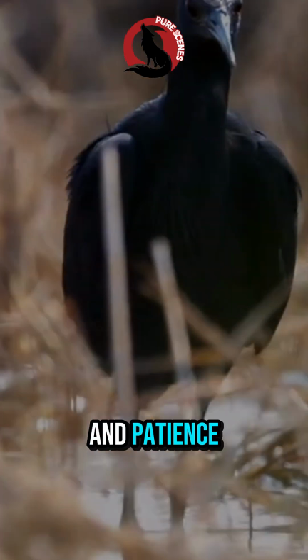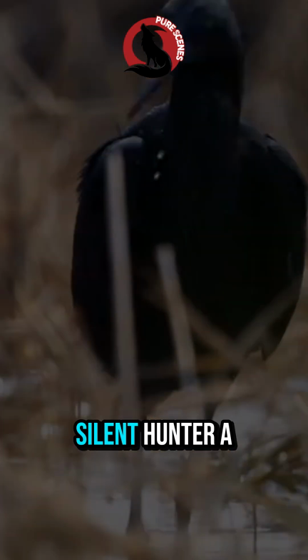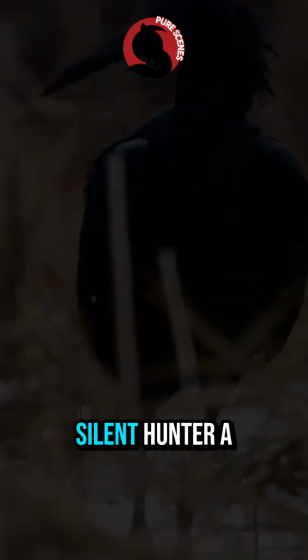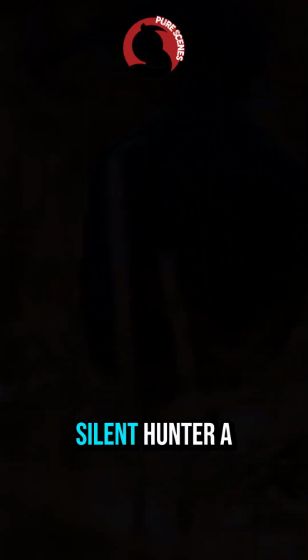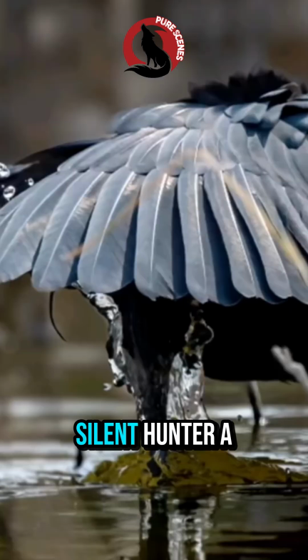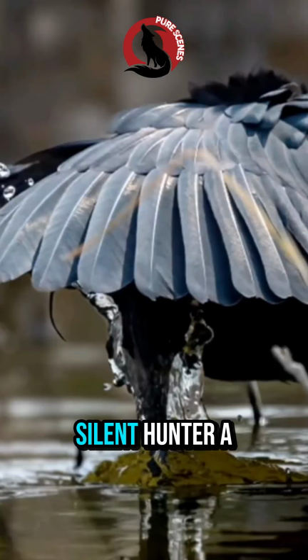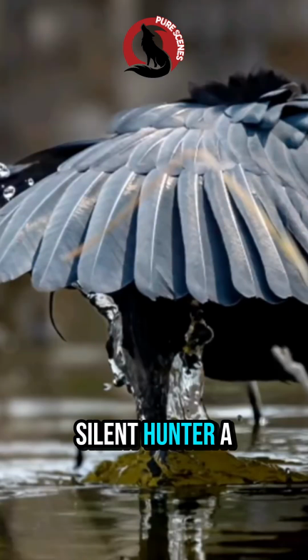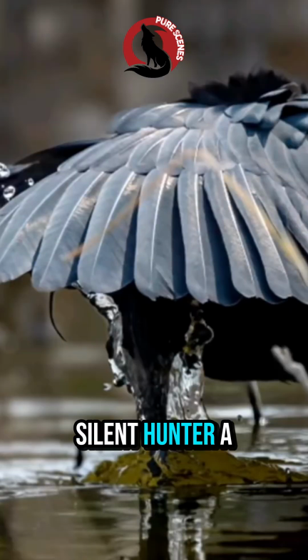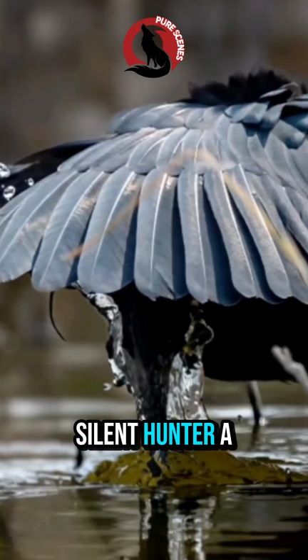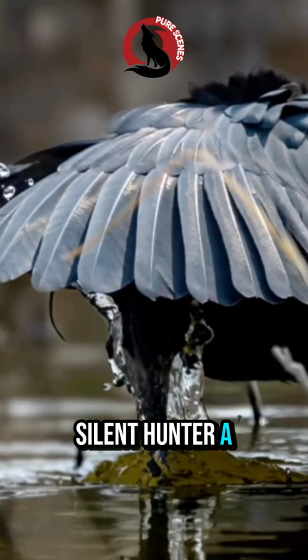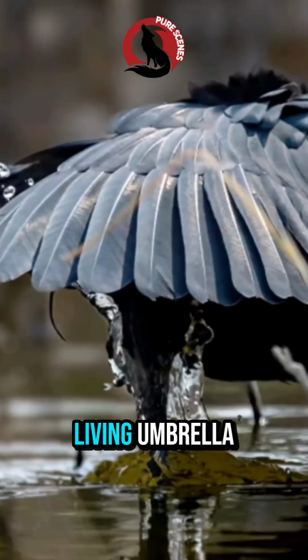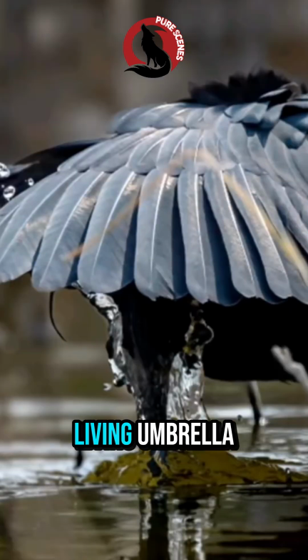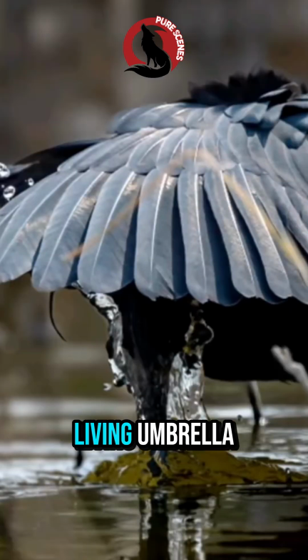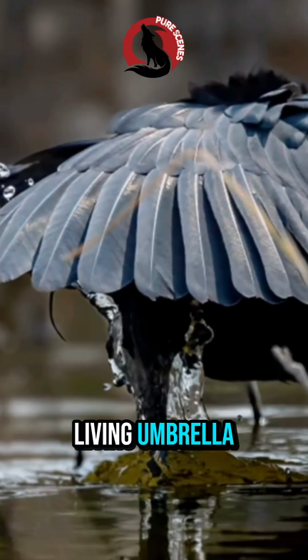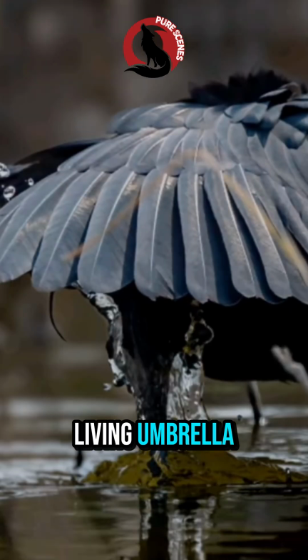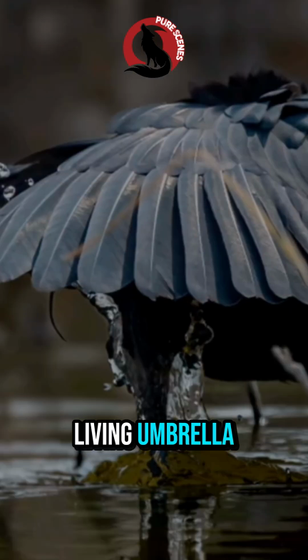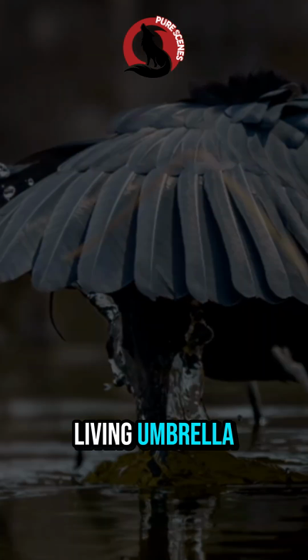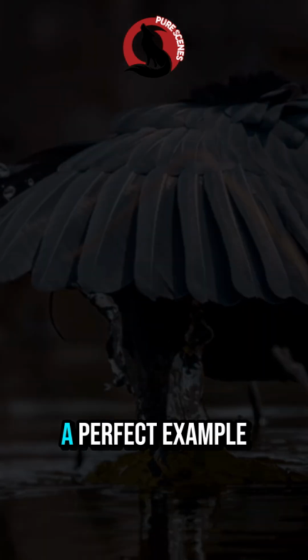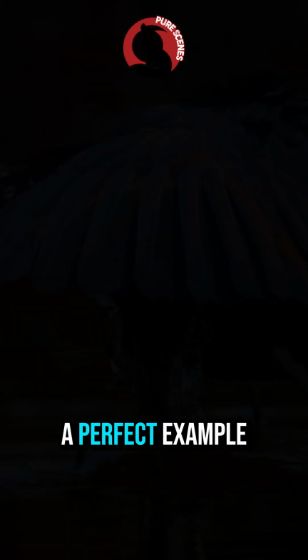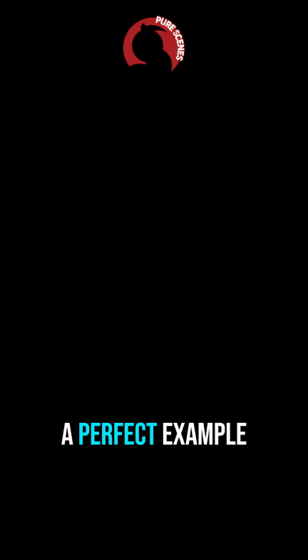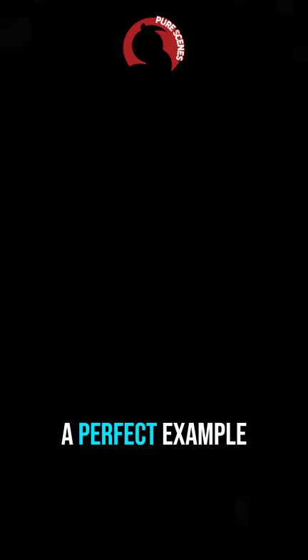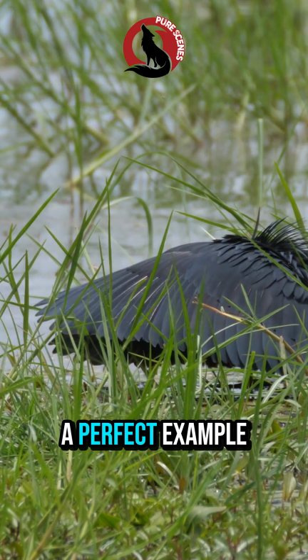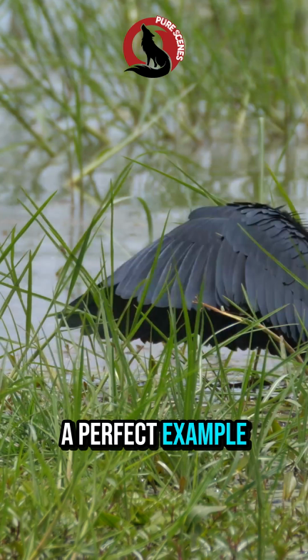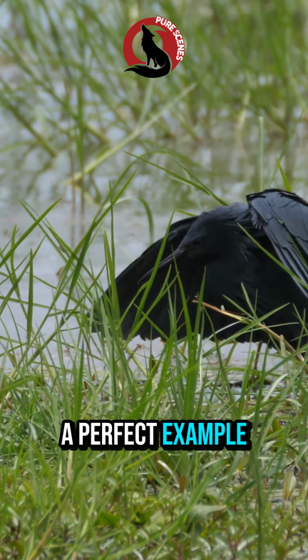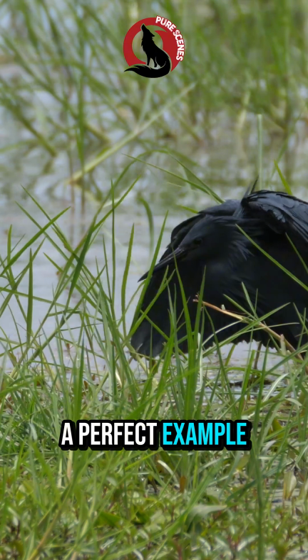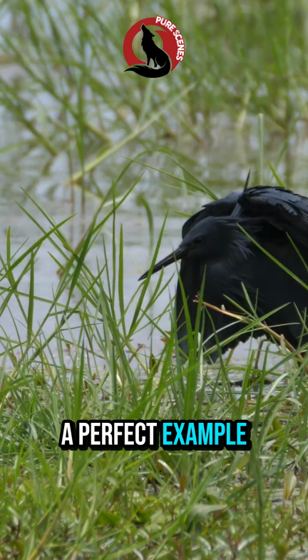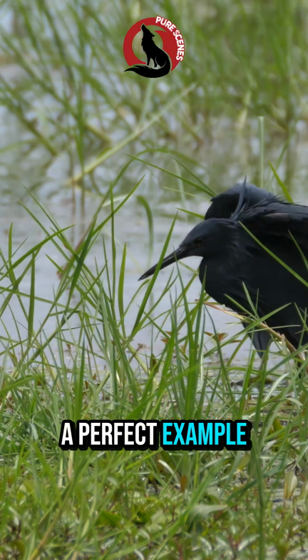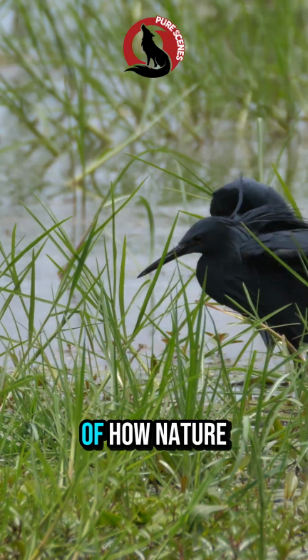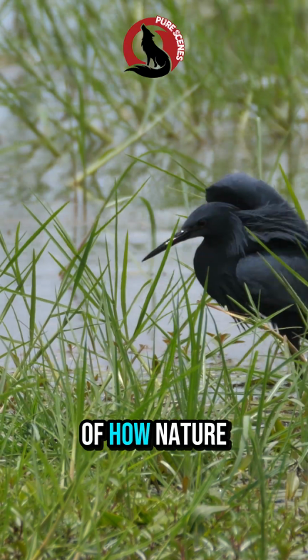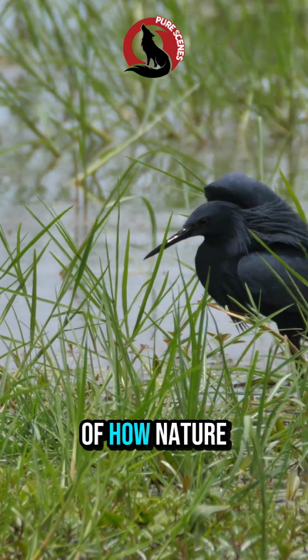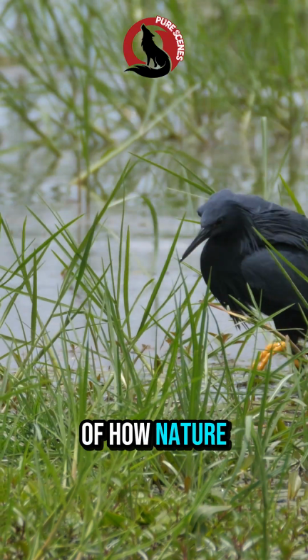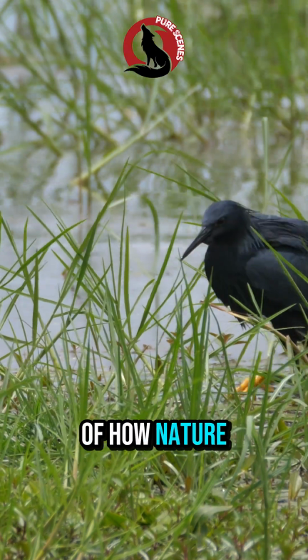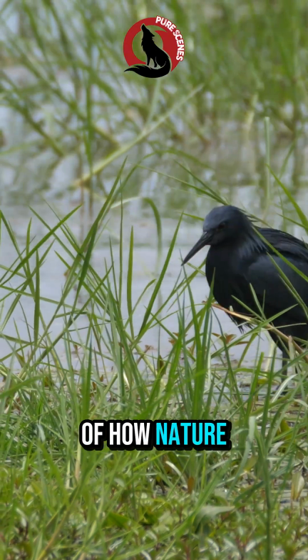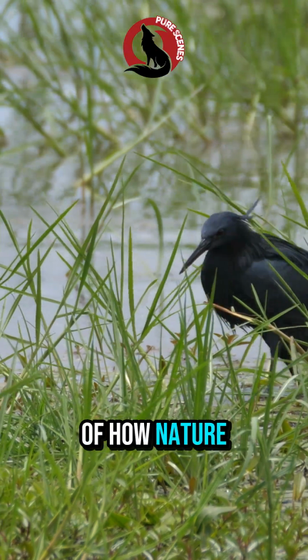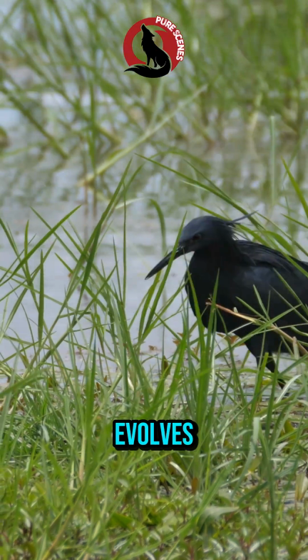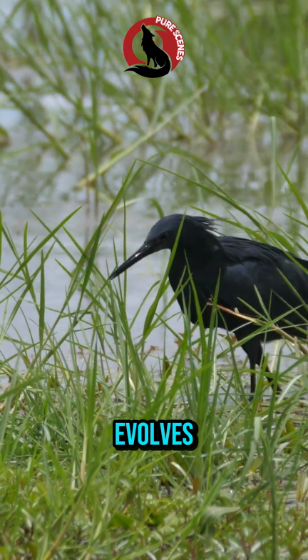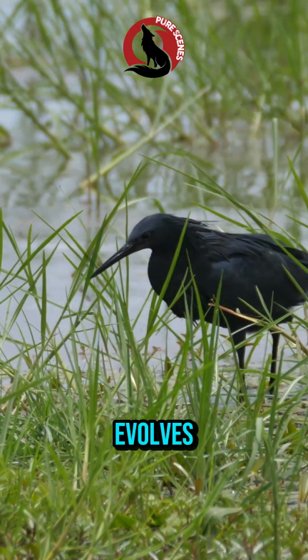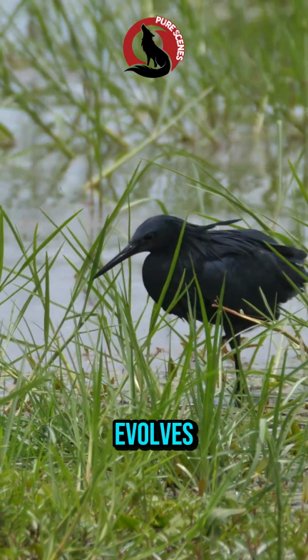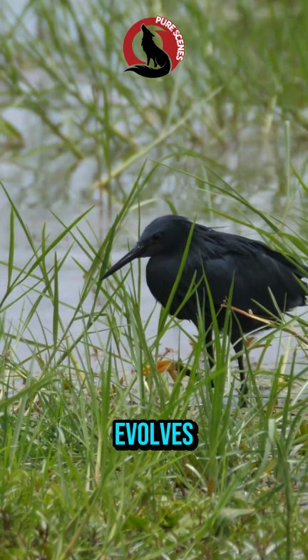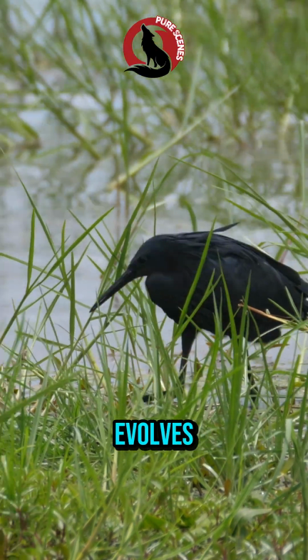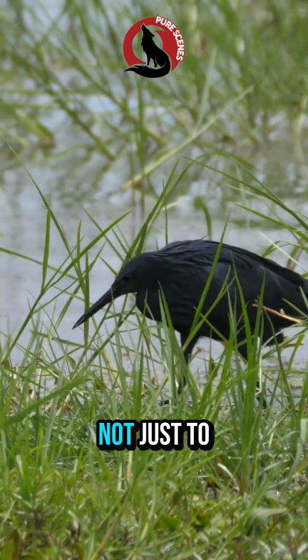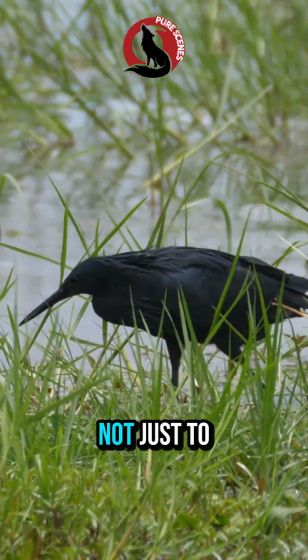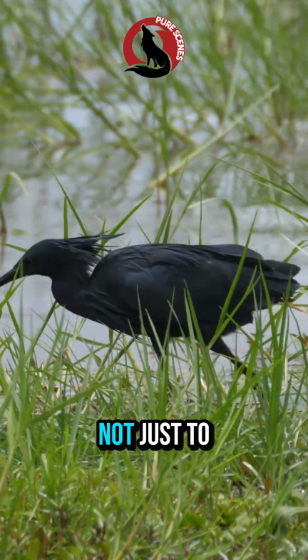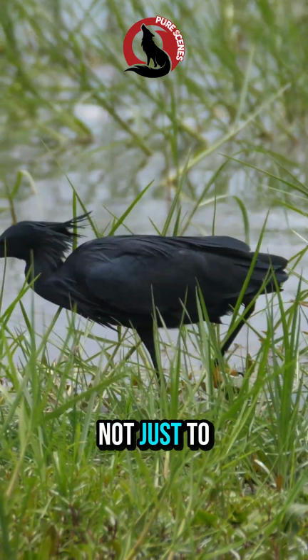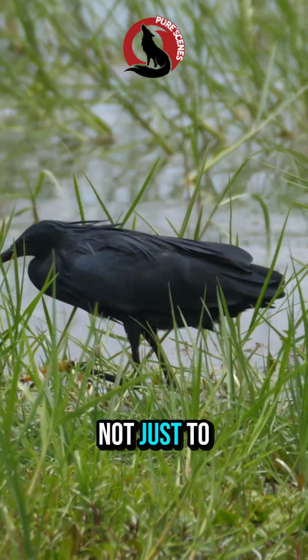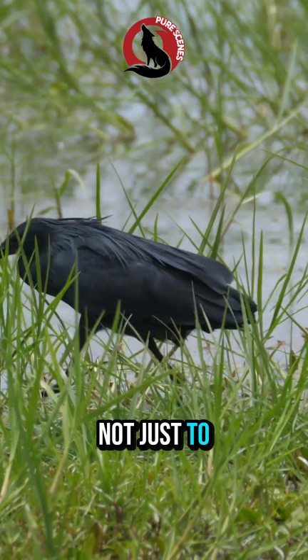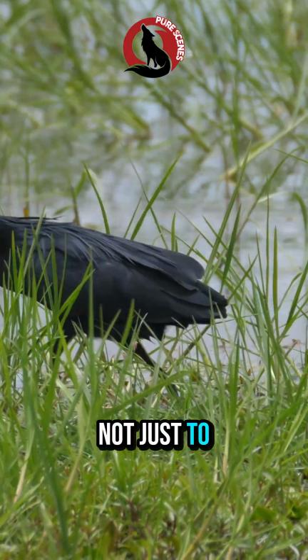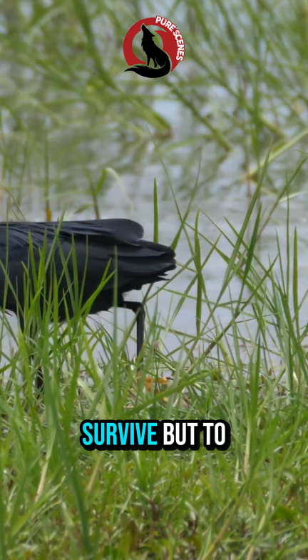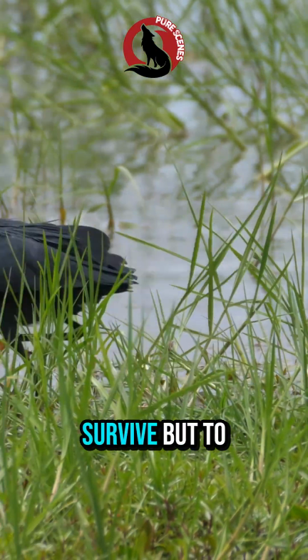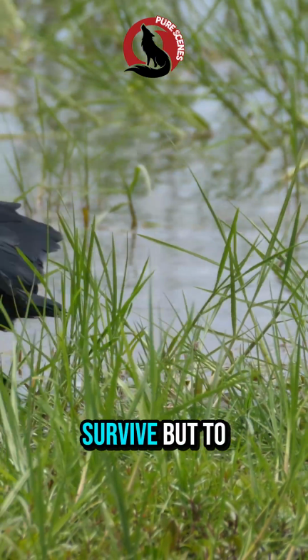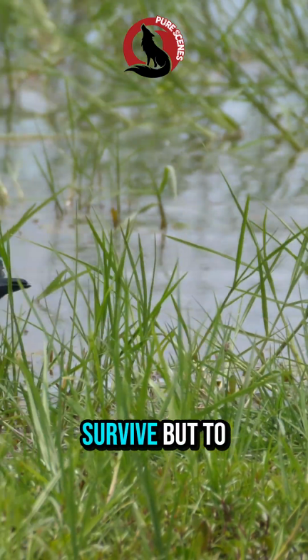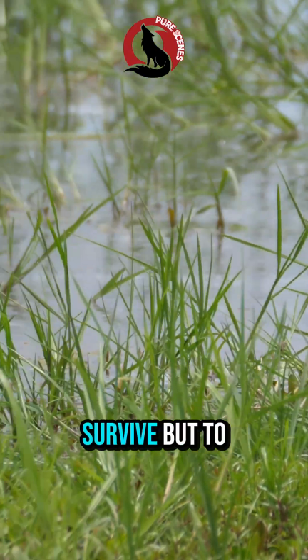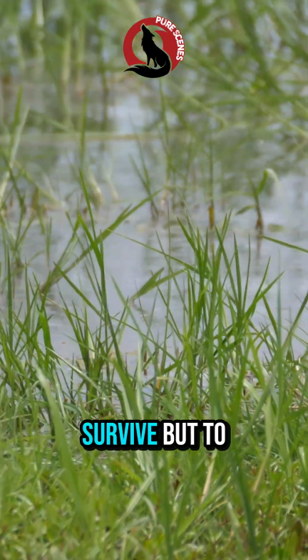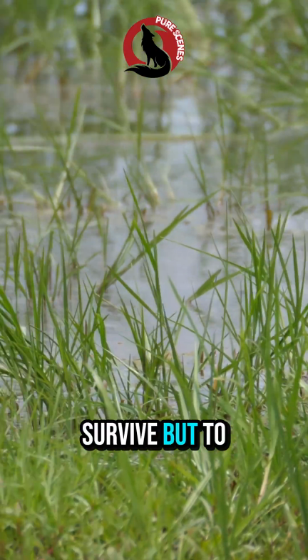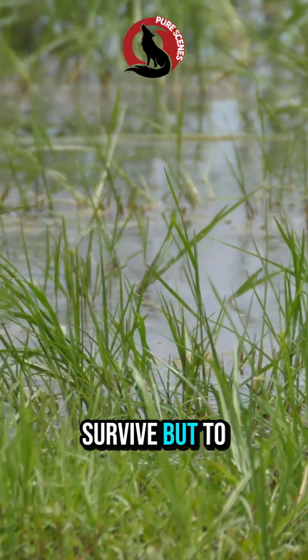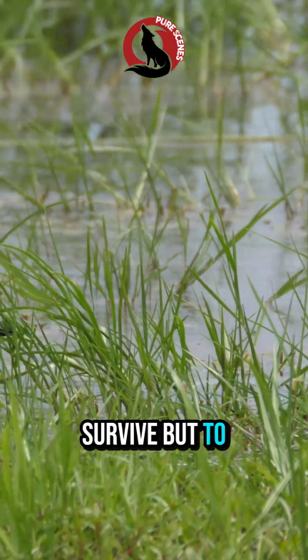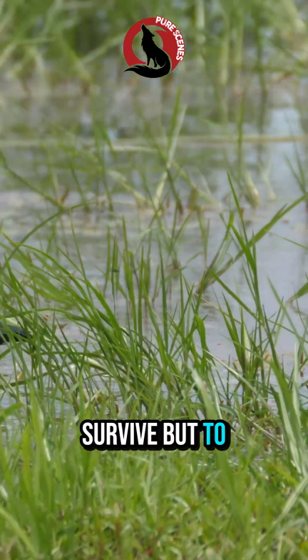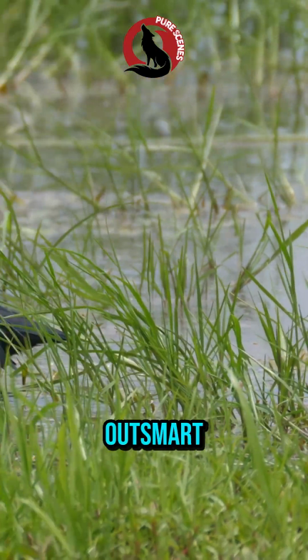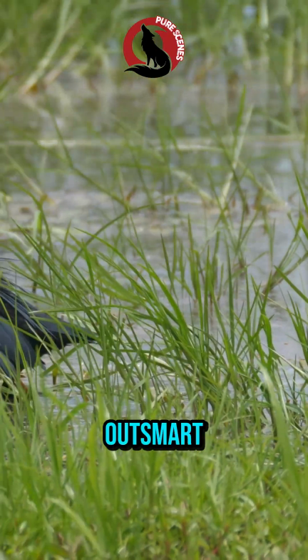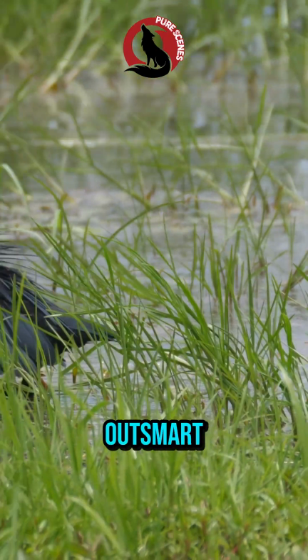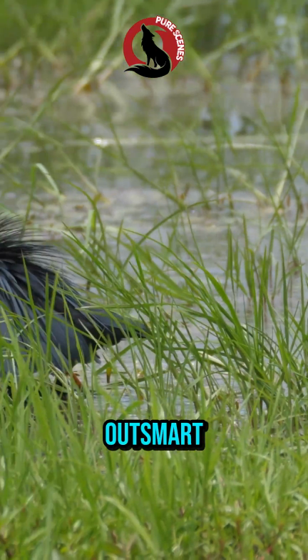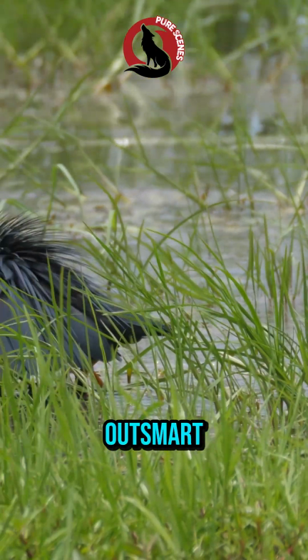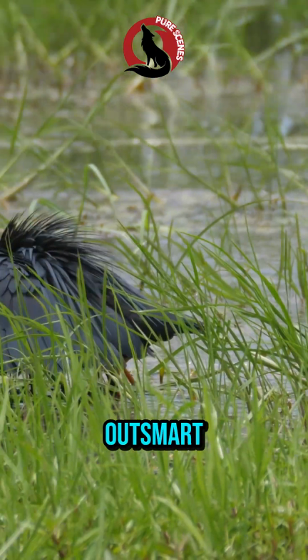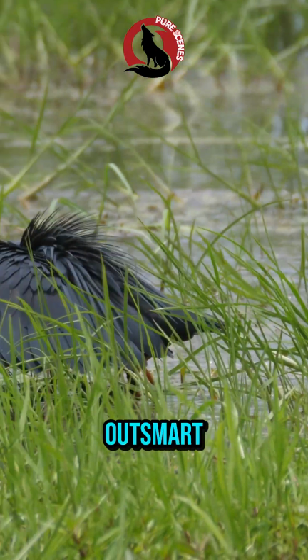A silent hunter. A living umbrella. A perfect example of how nature evolves, not just to survive, but to outsmart.